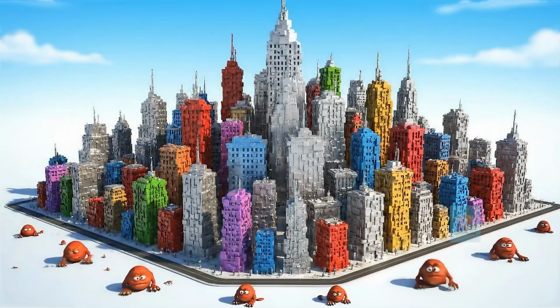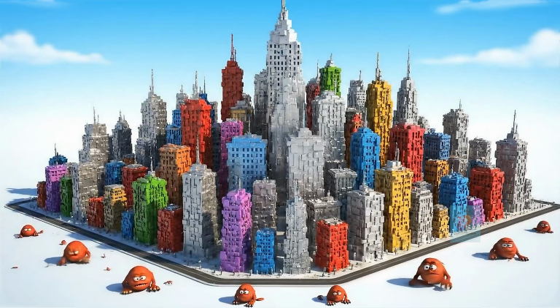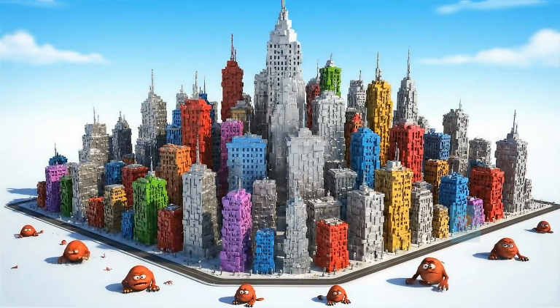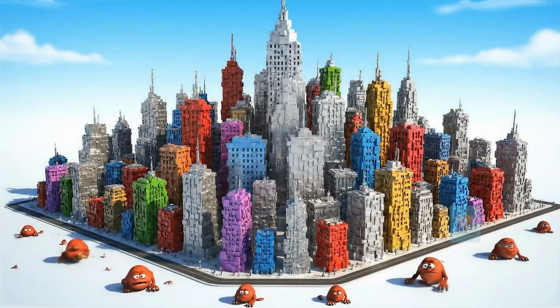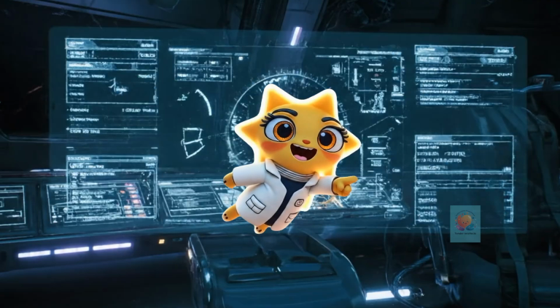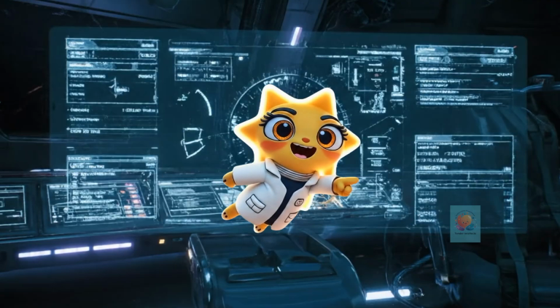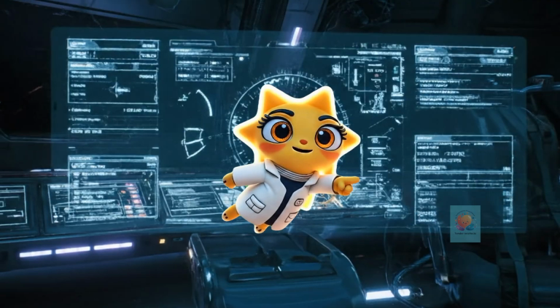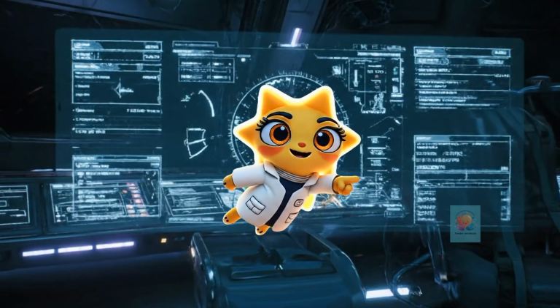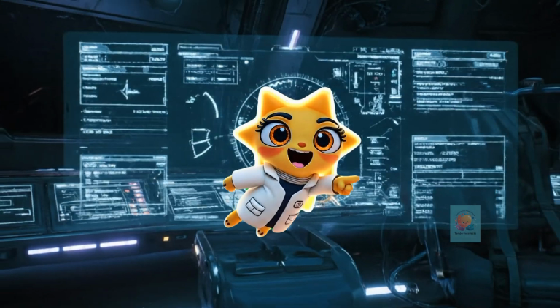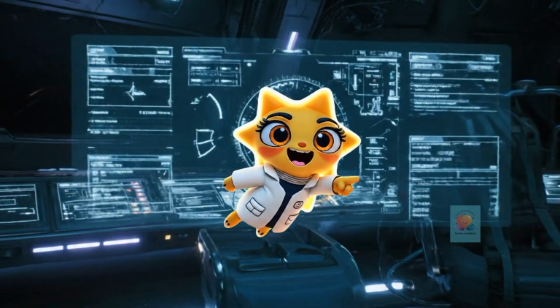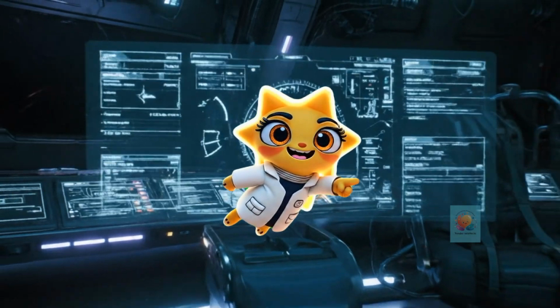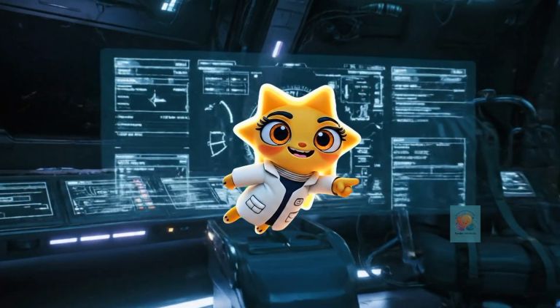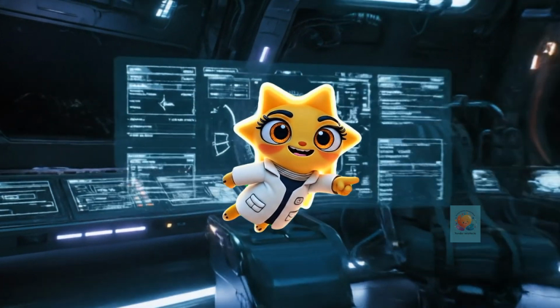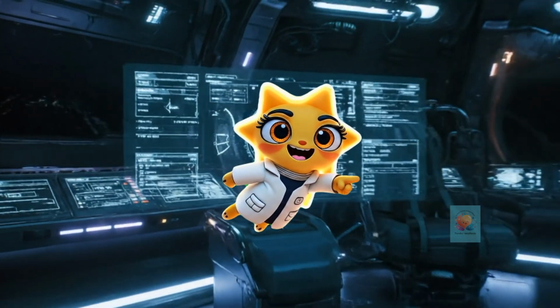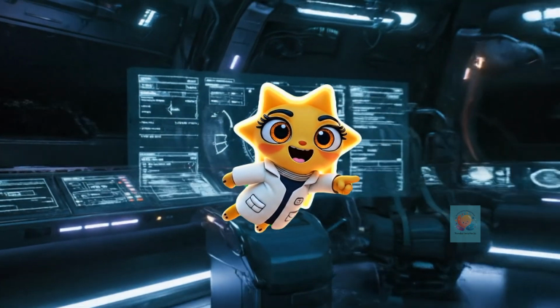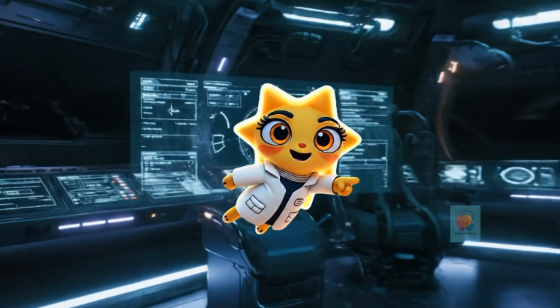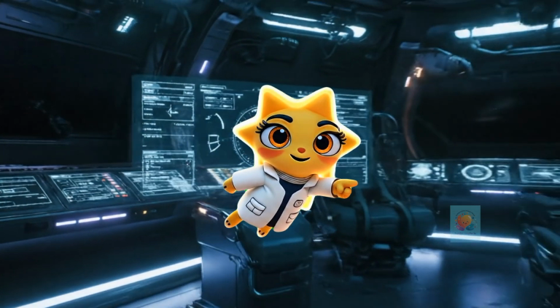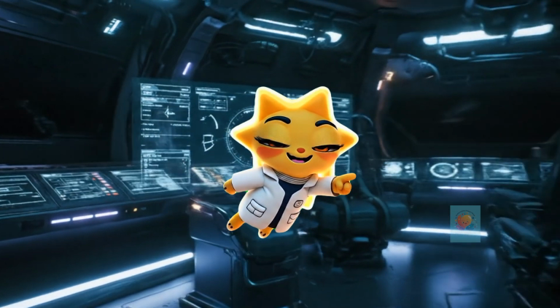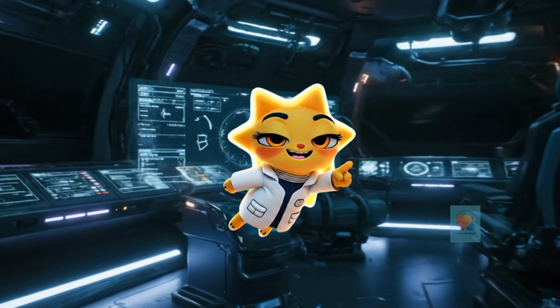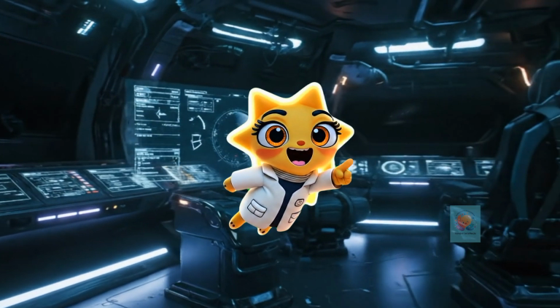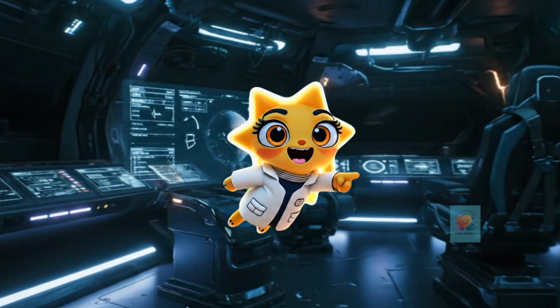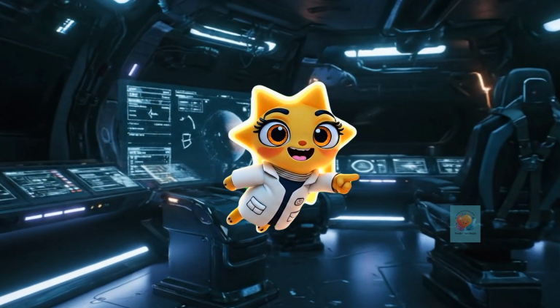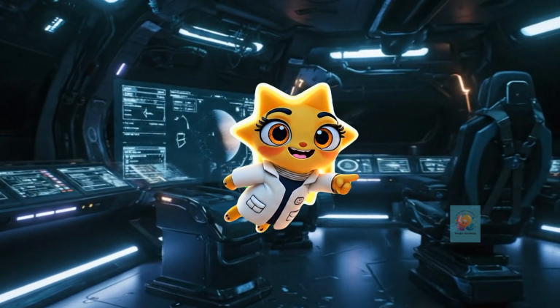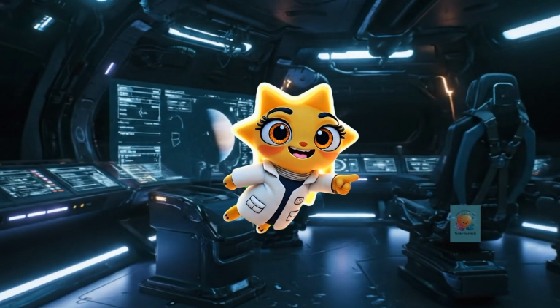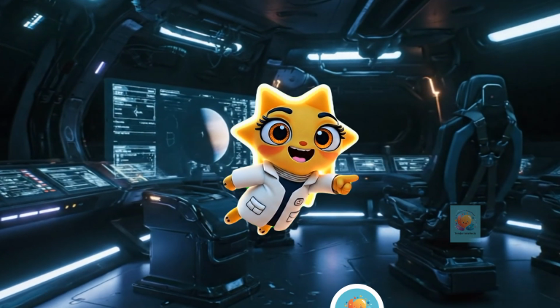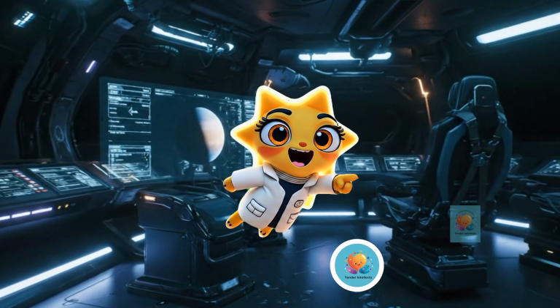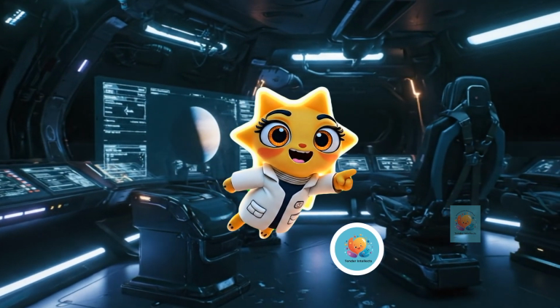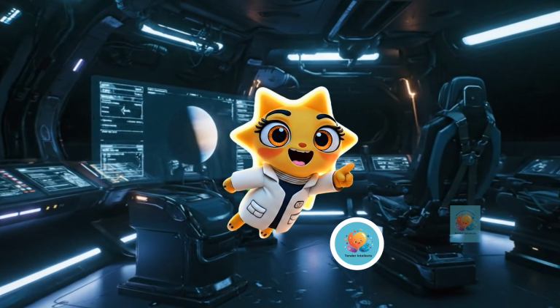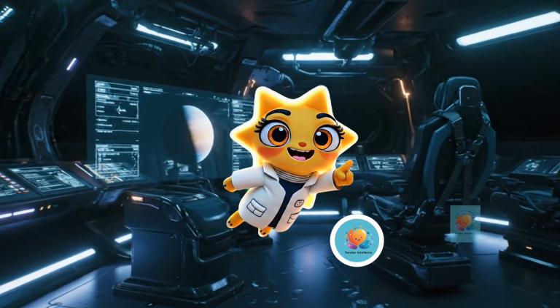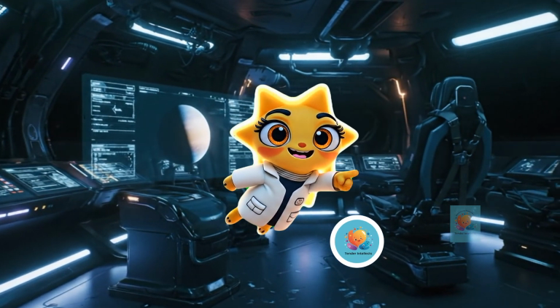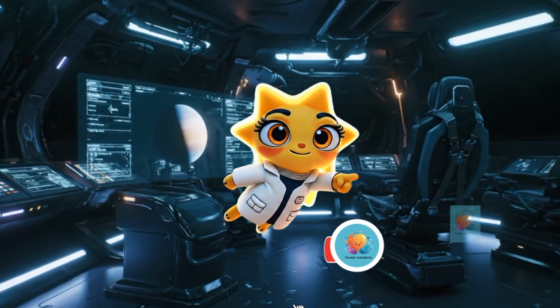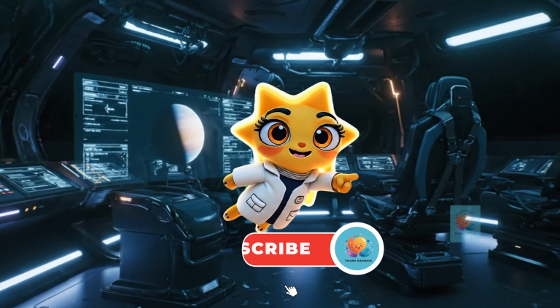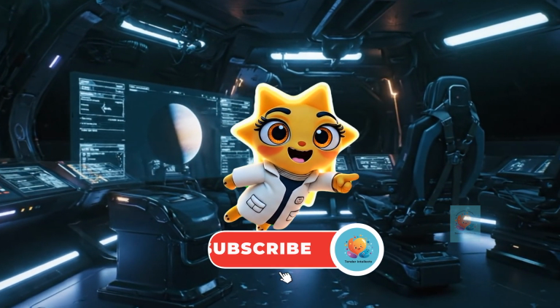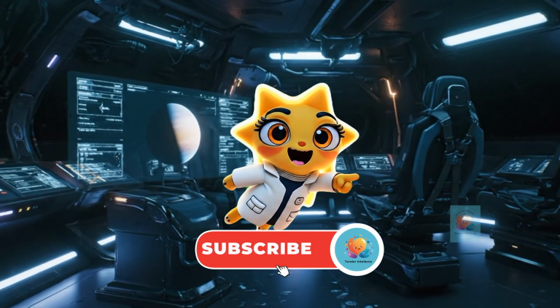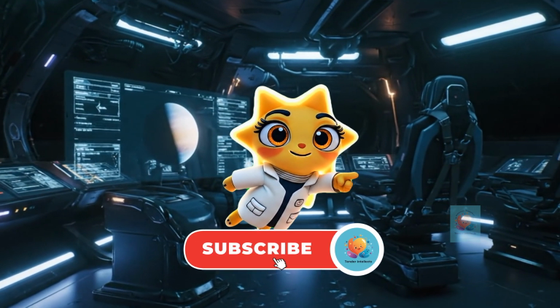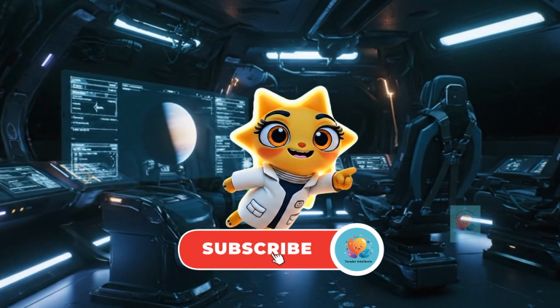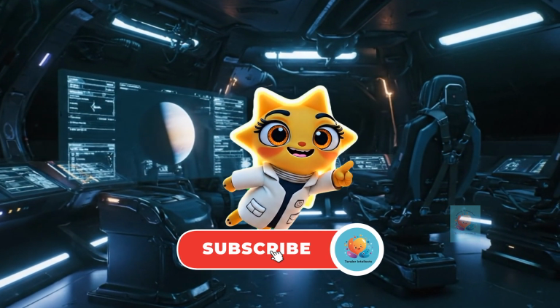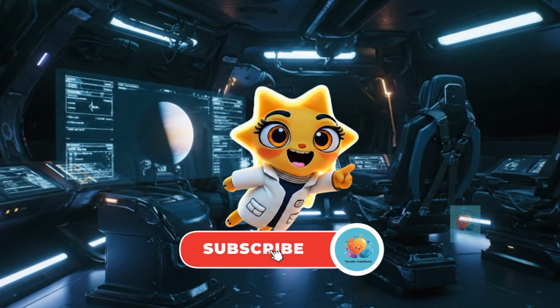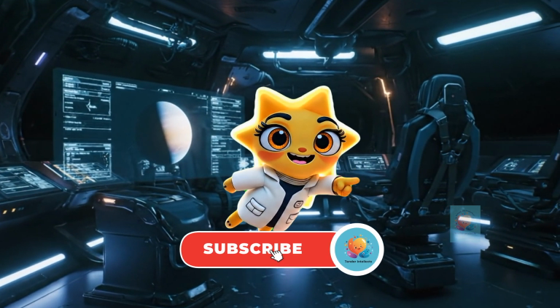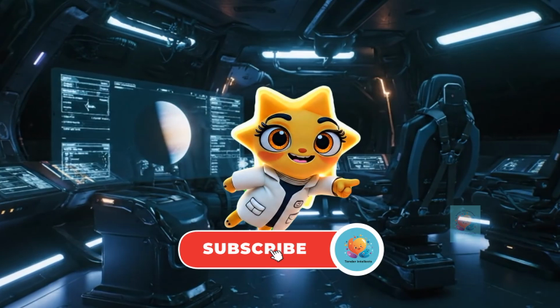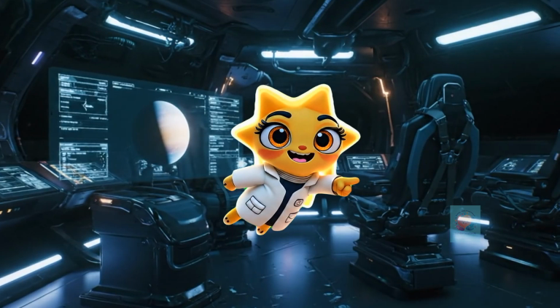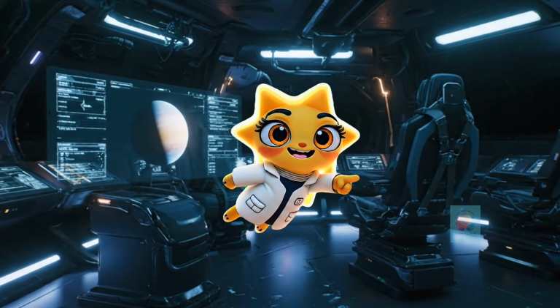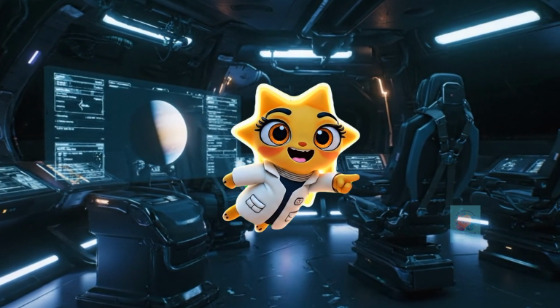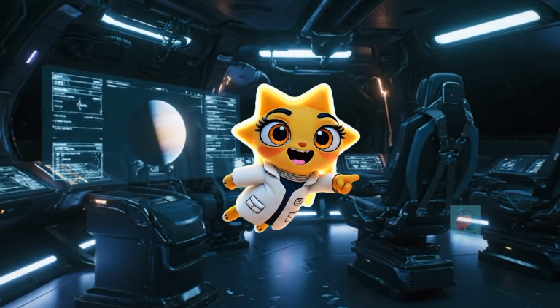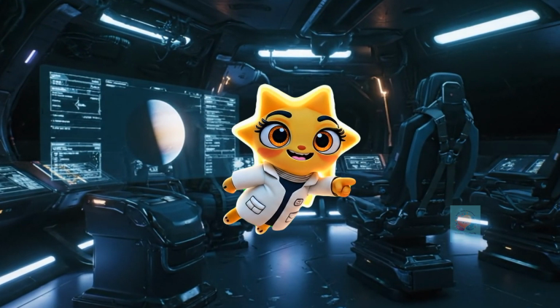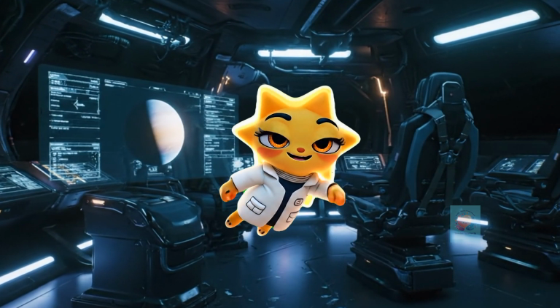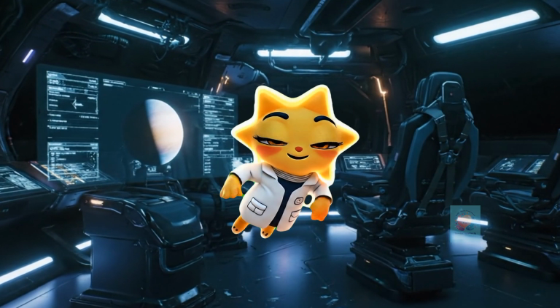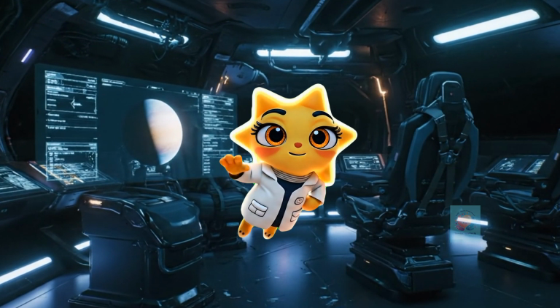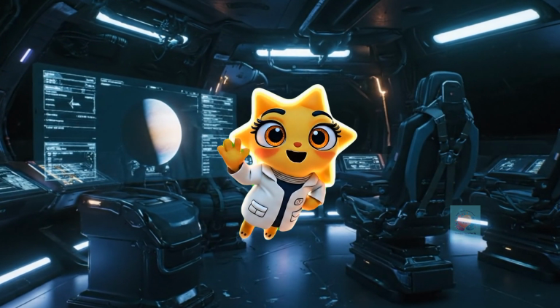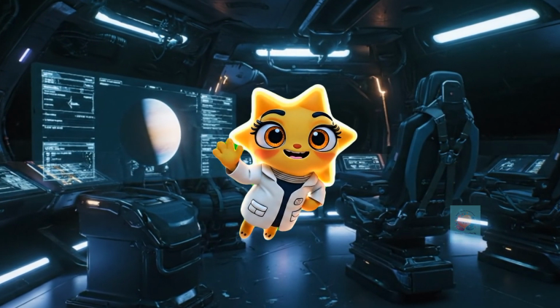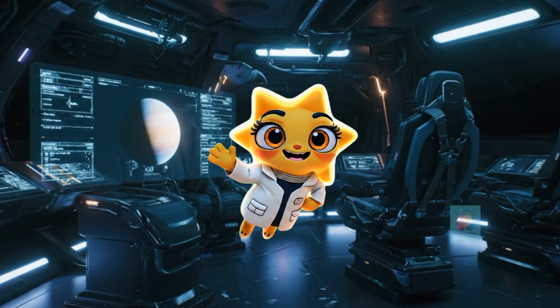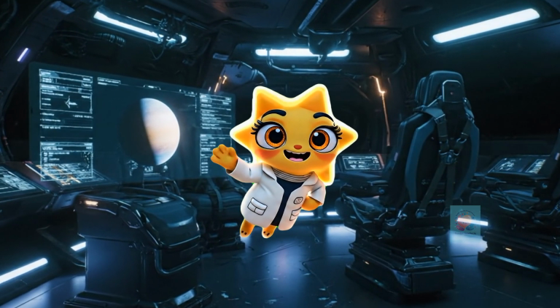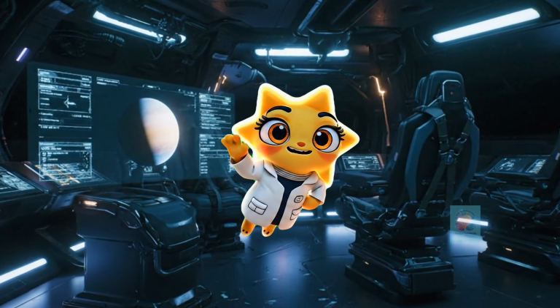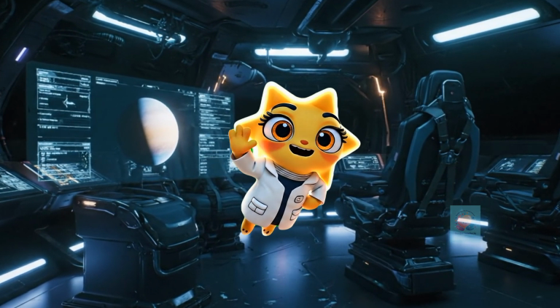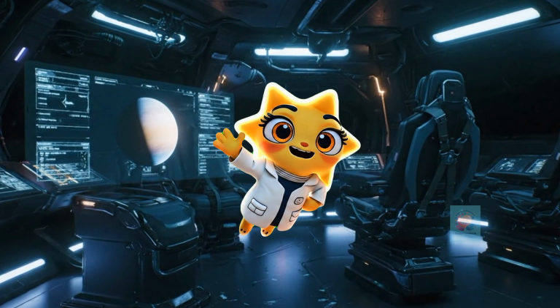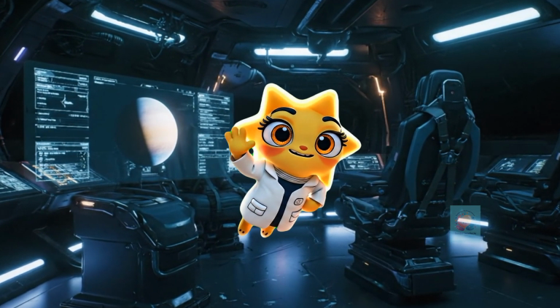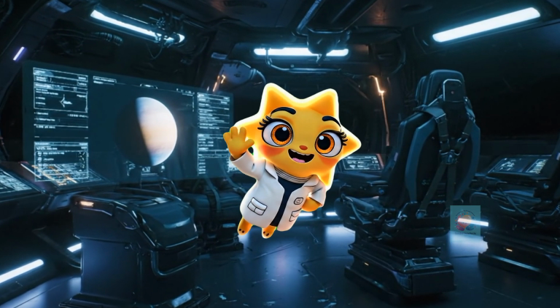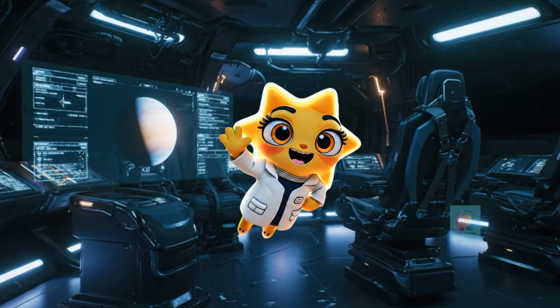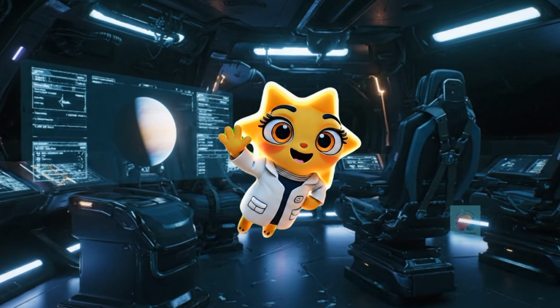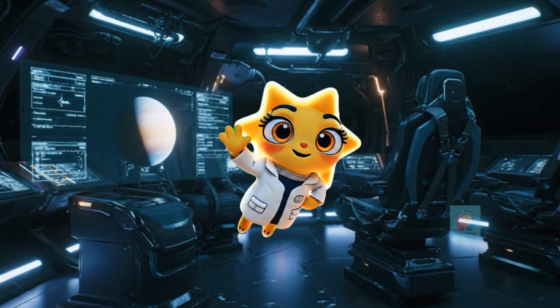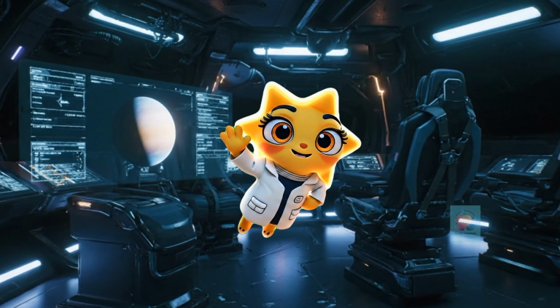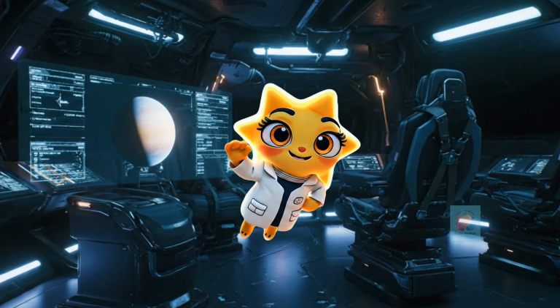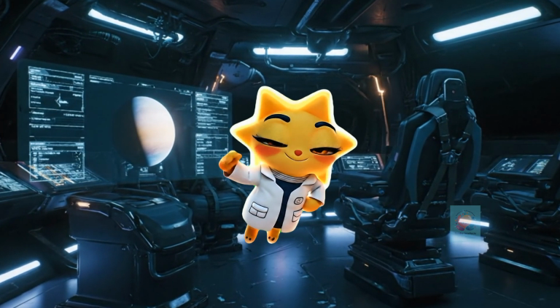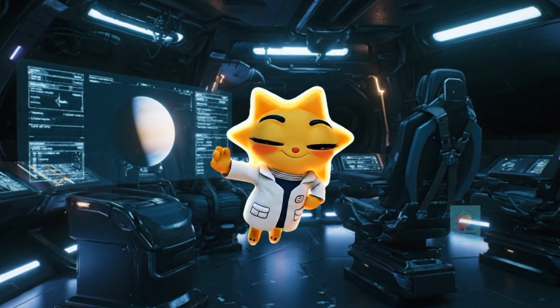If you like this video, like, share, and subscribe to Tender Intellects for more such fun videos.